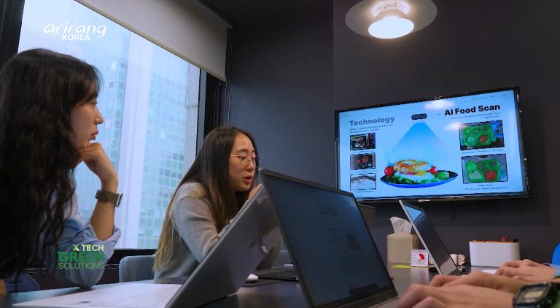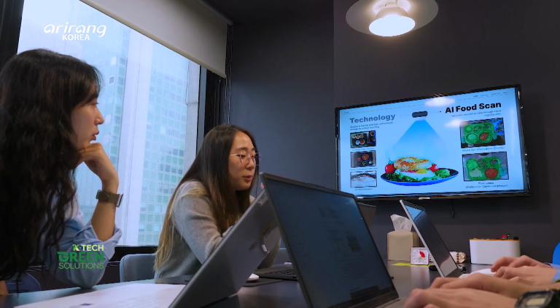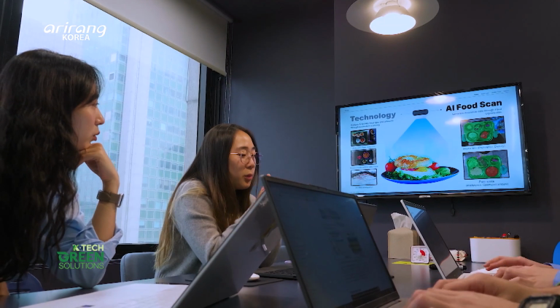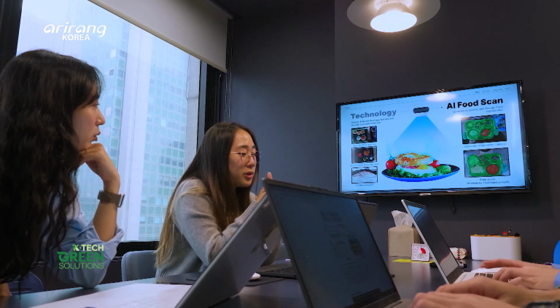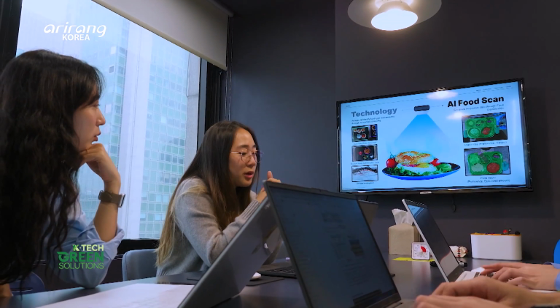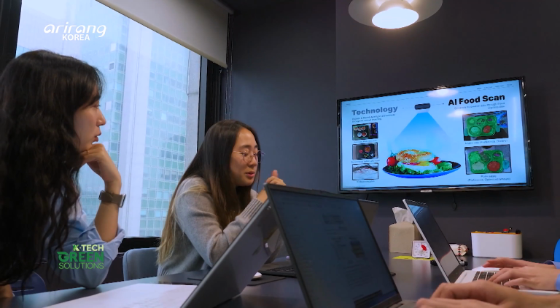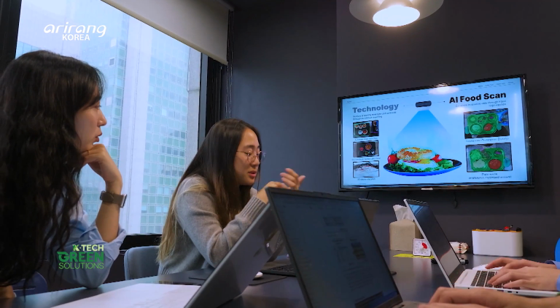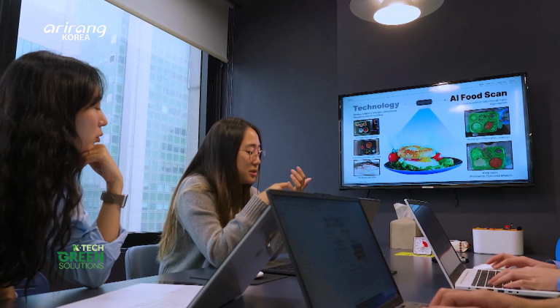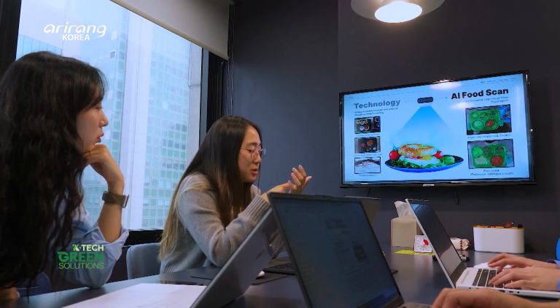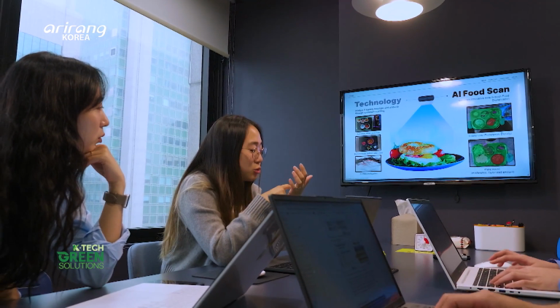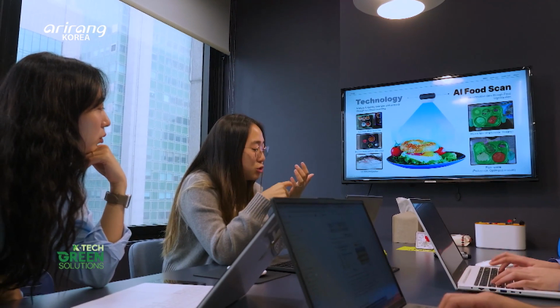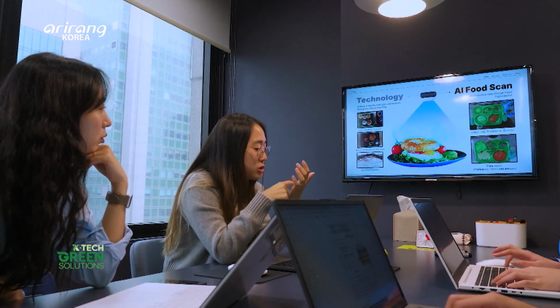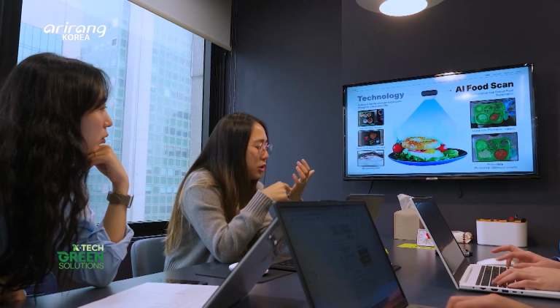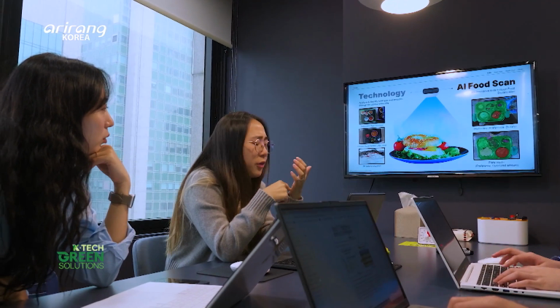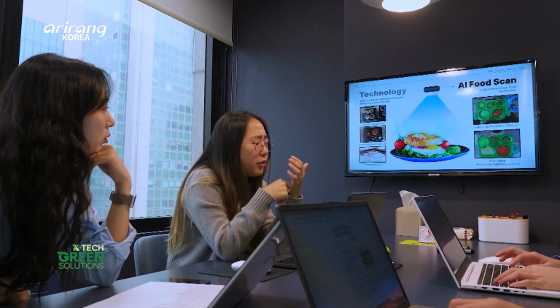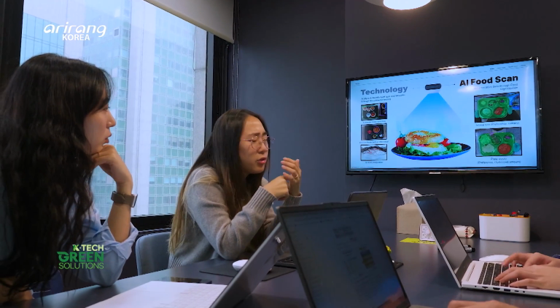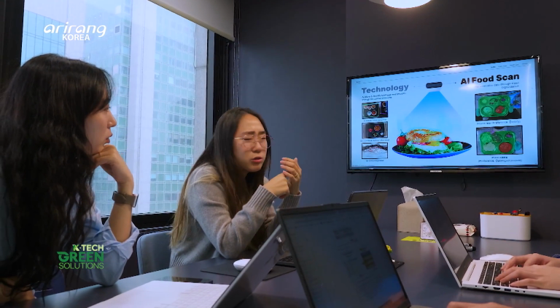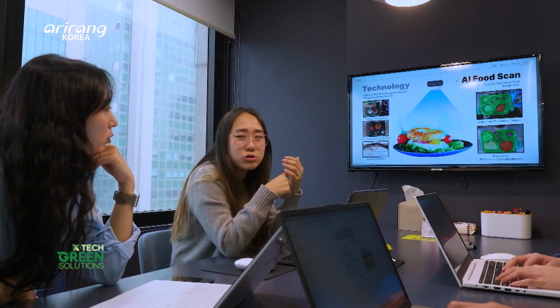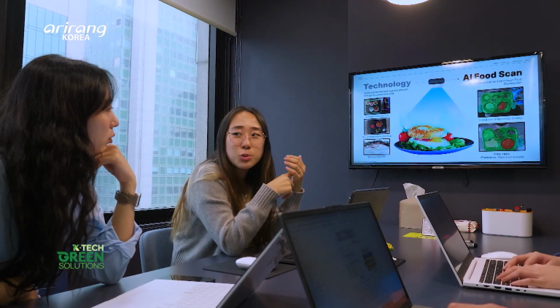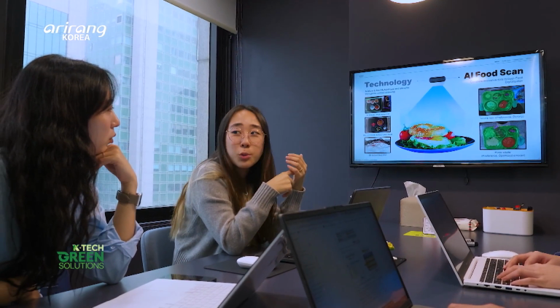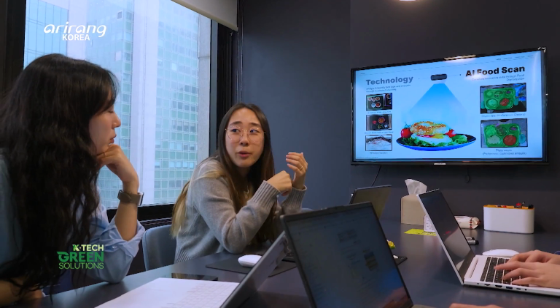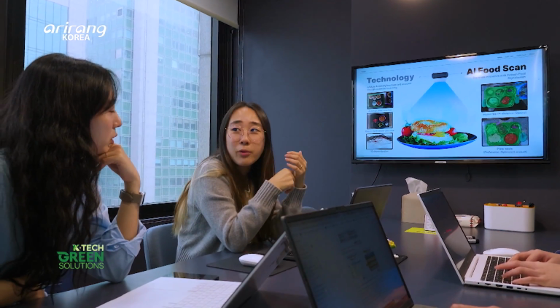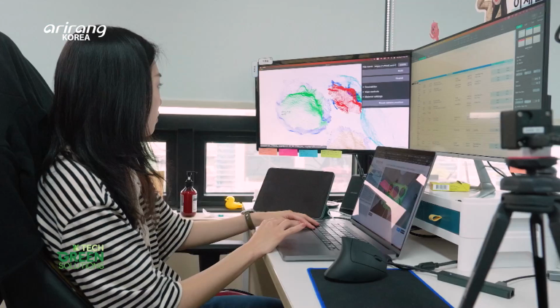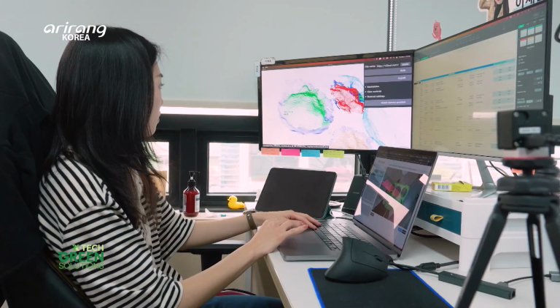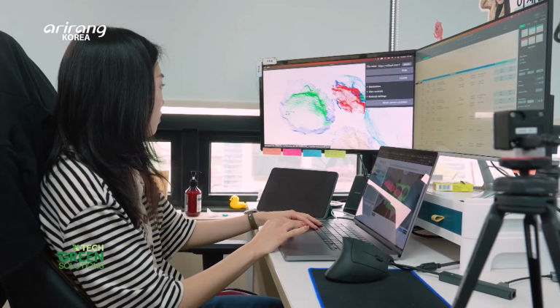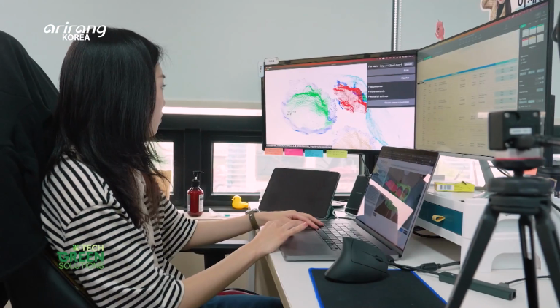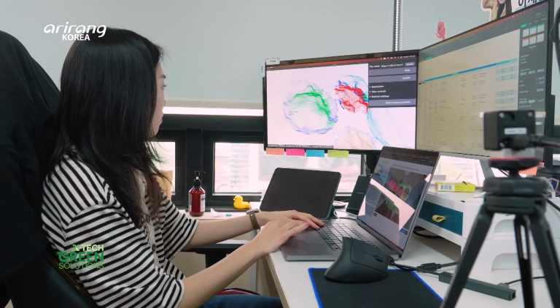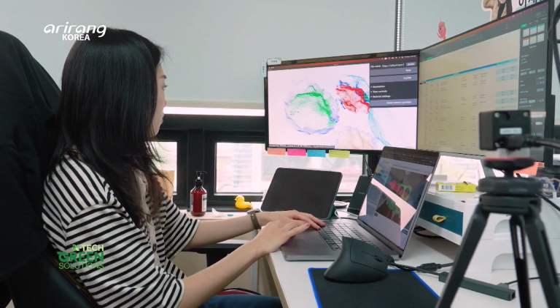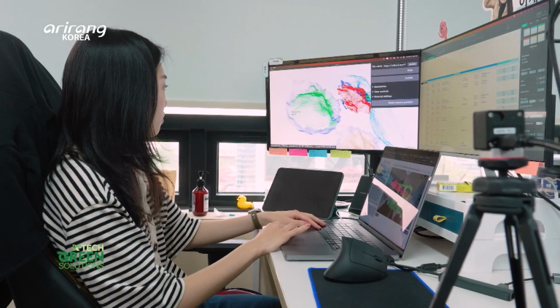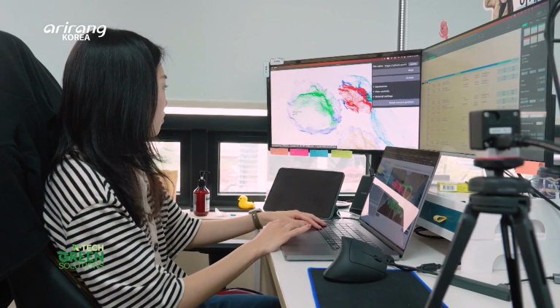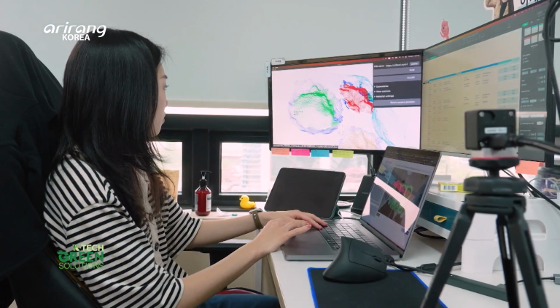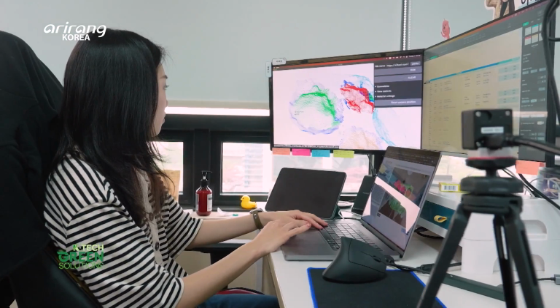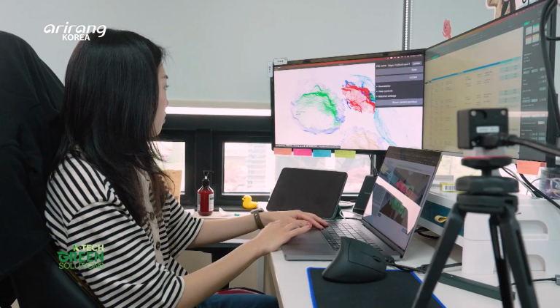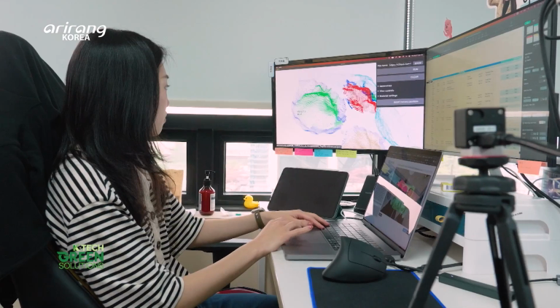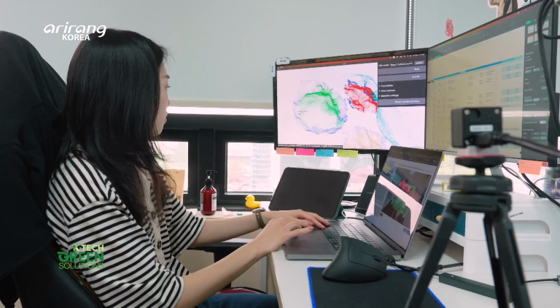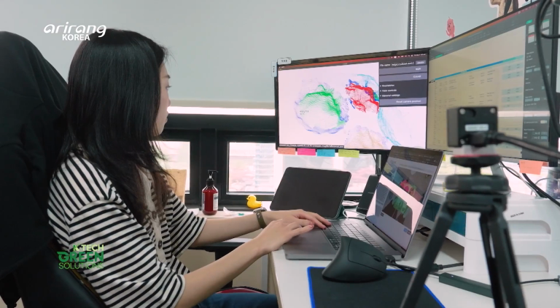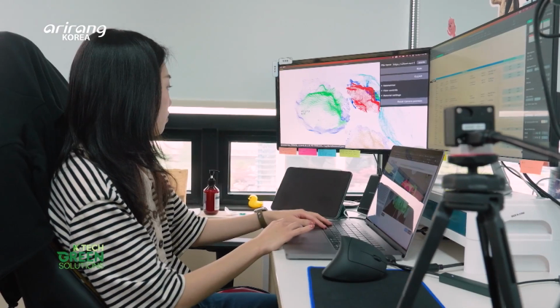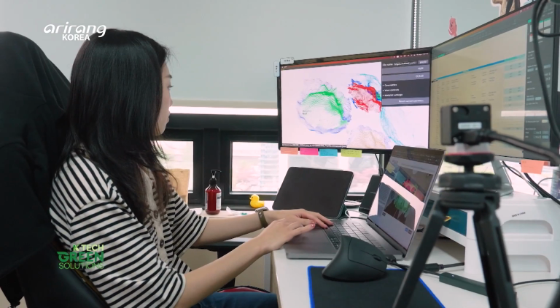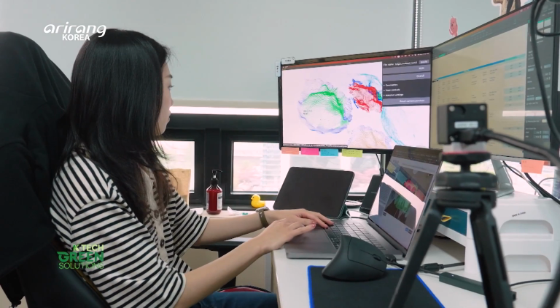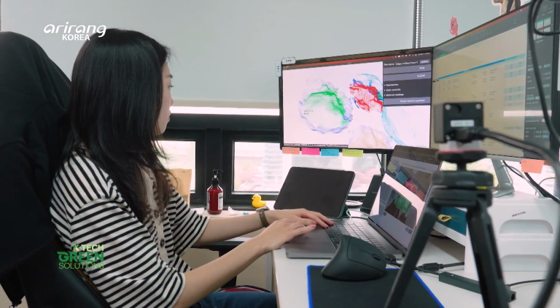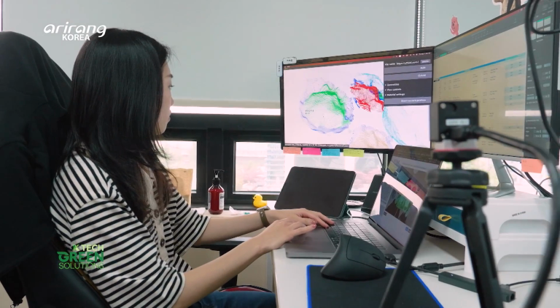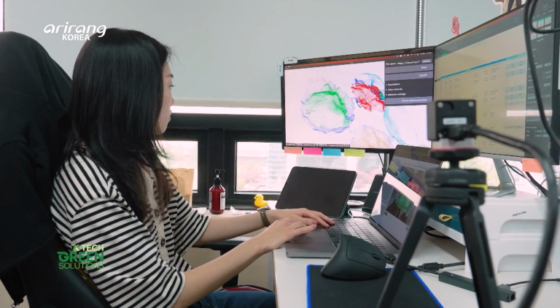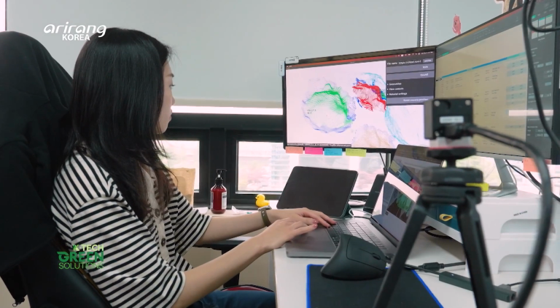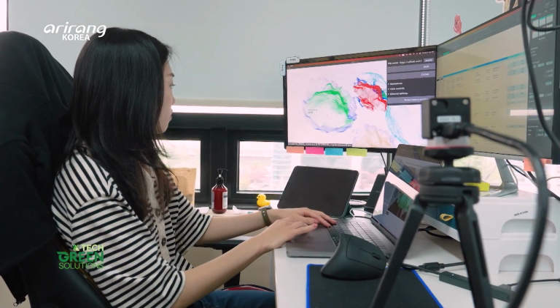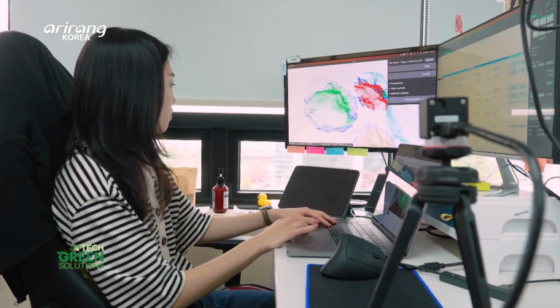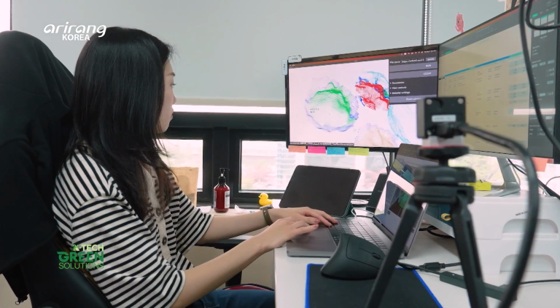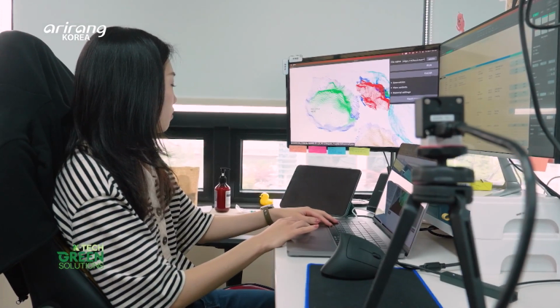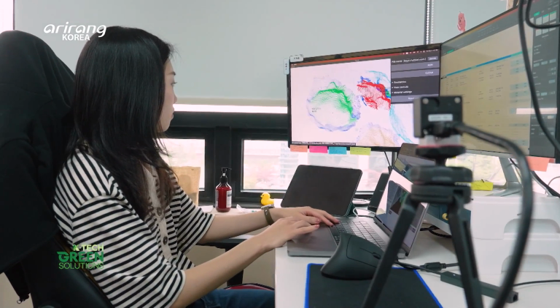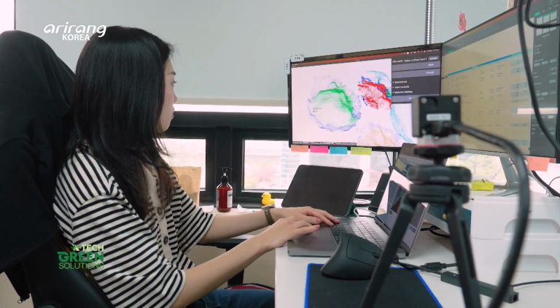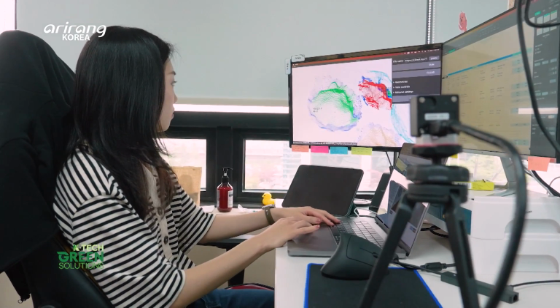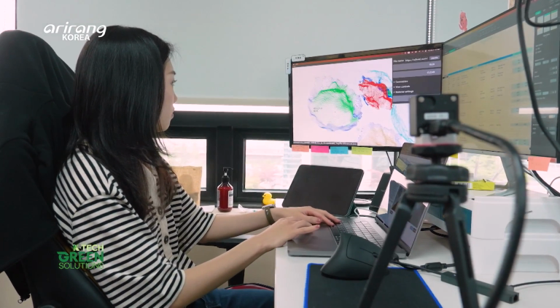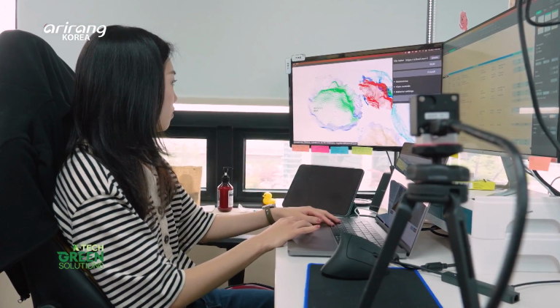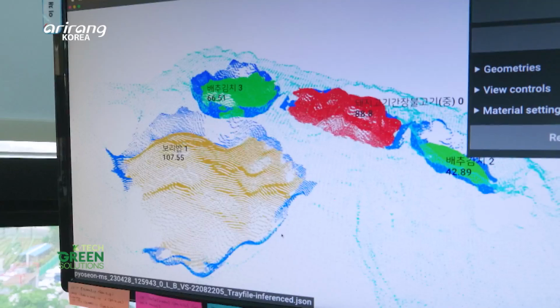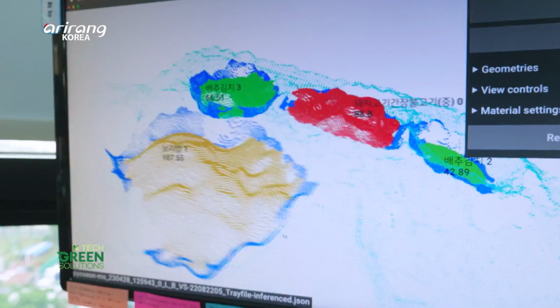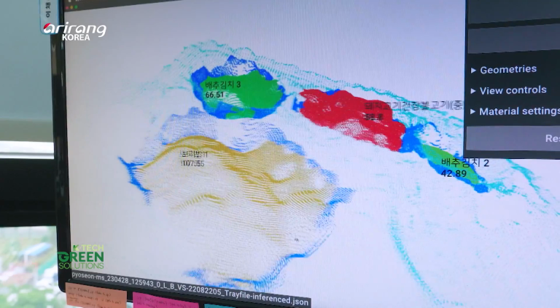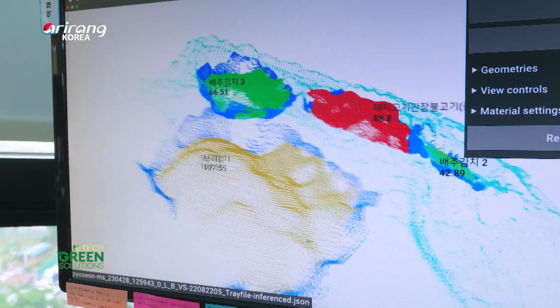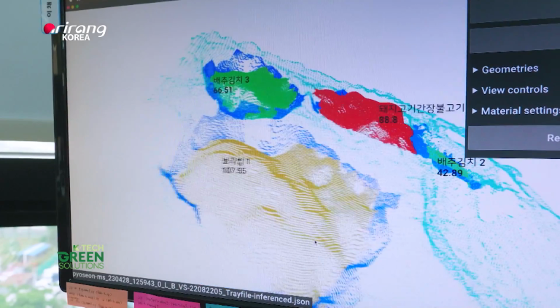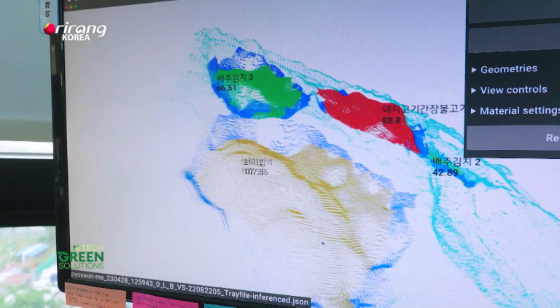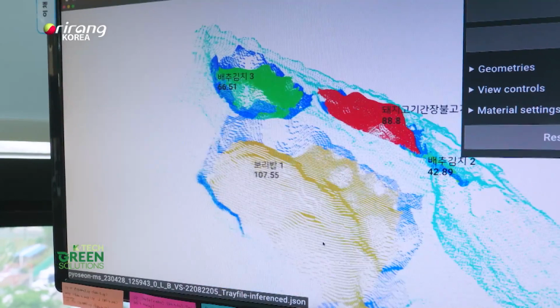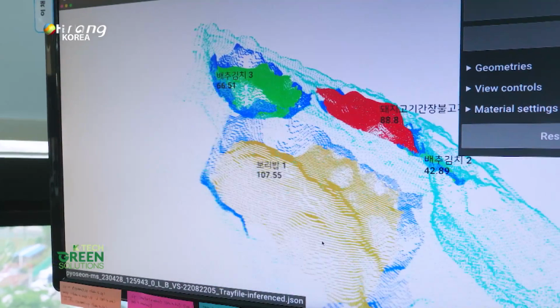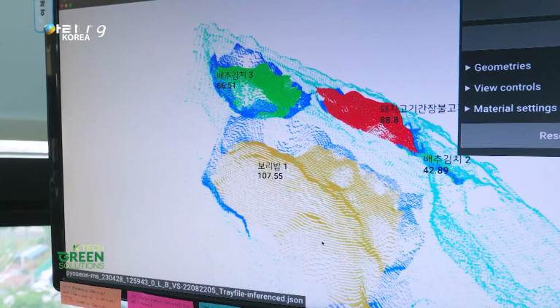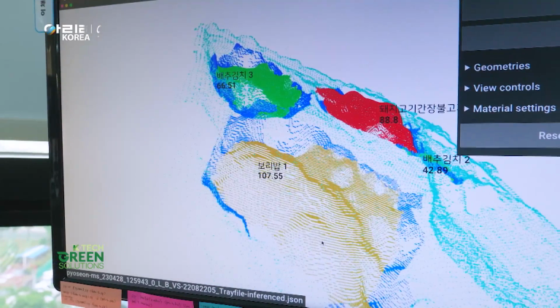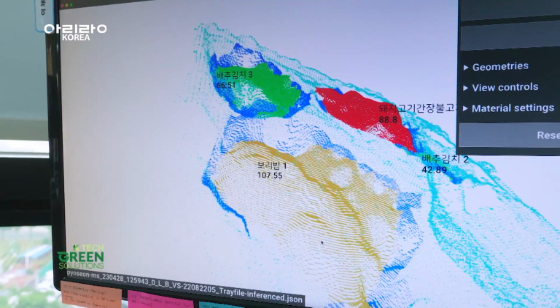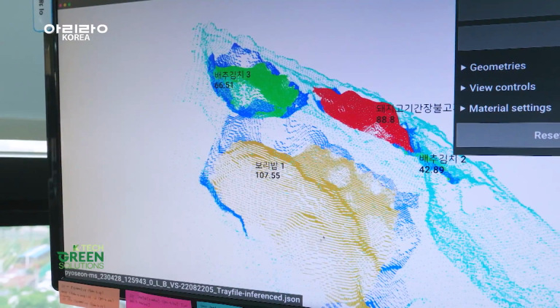NuviLab is a food tech company that analyzes food data, utilizing AI food scanning technology.